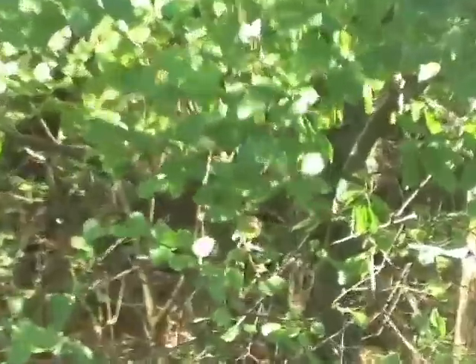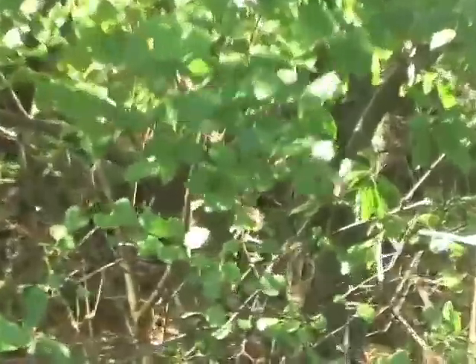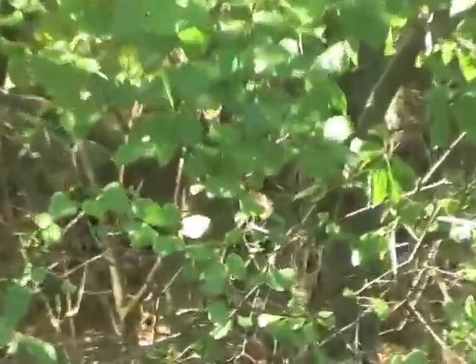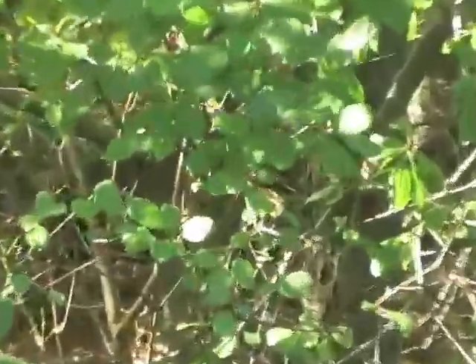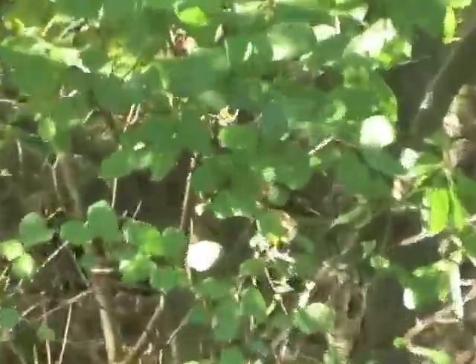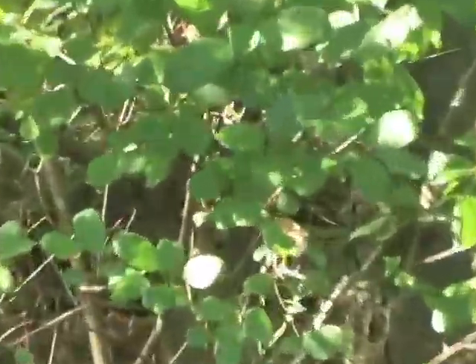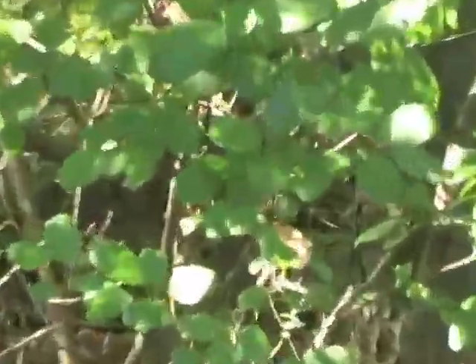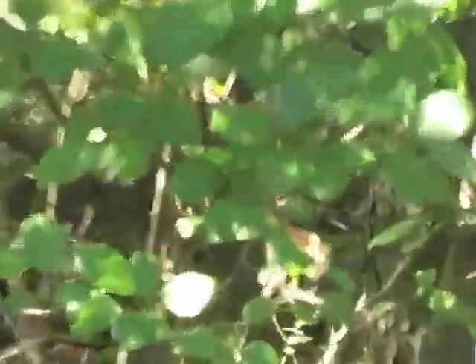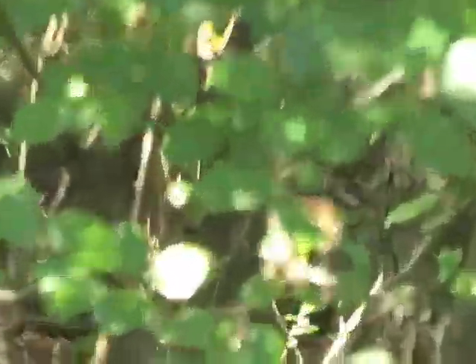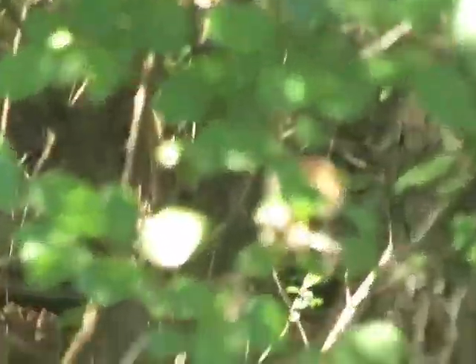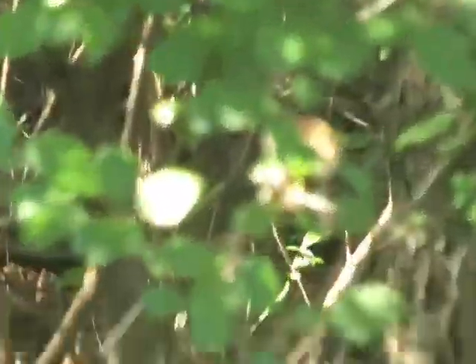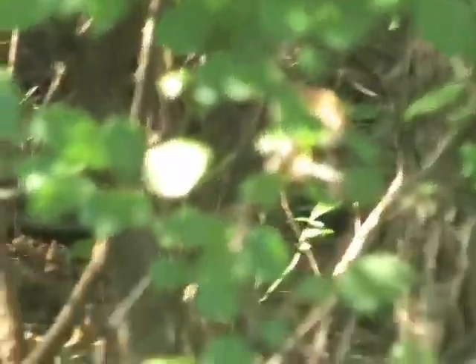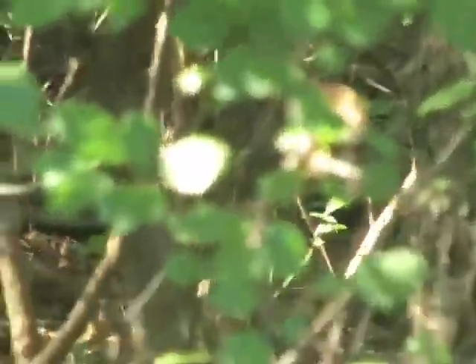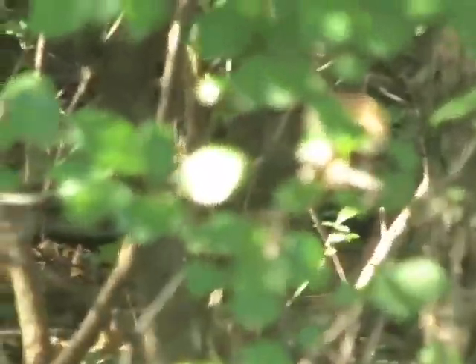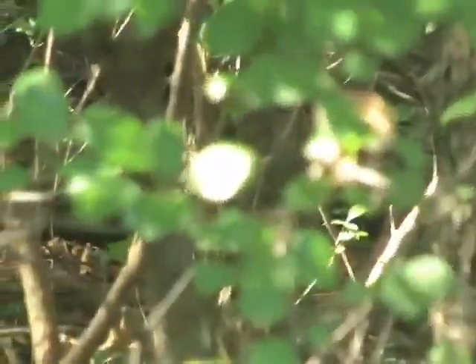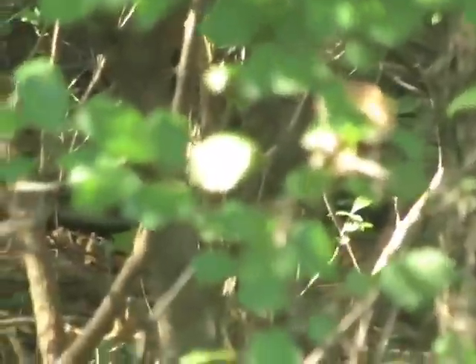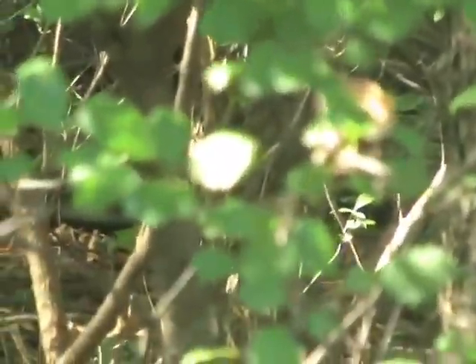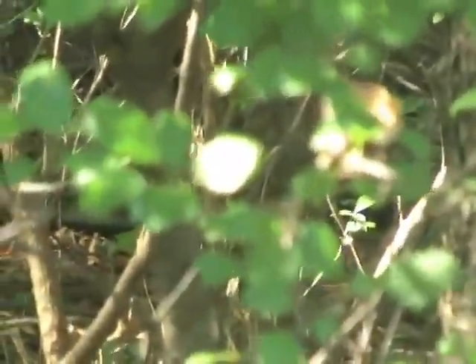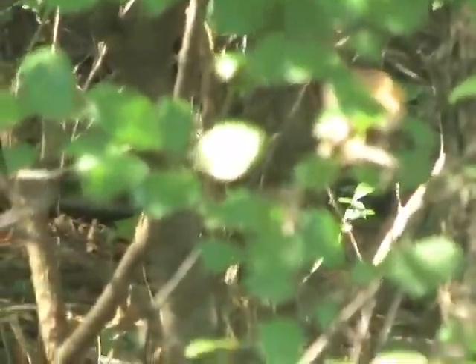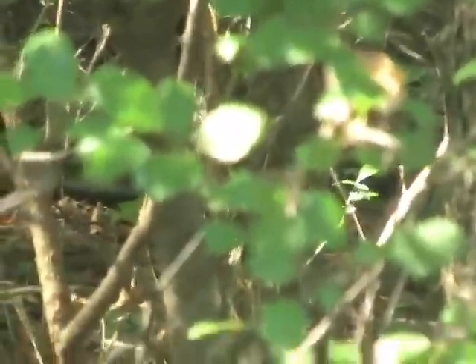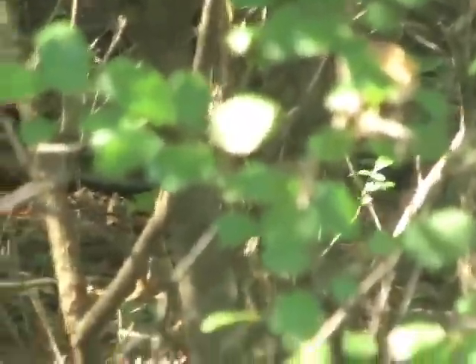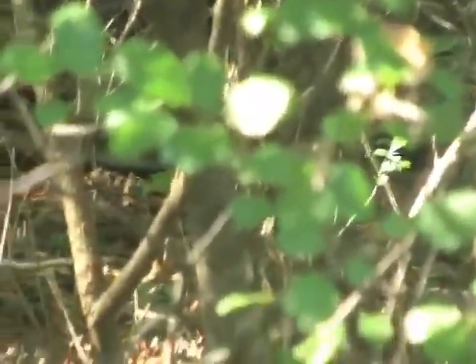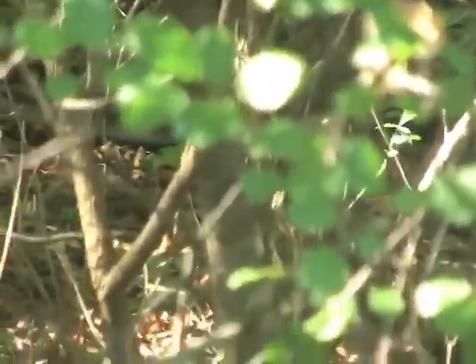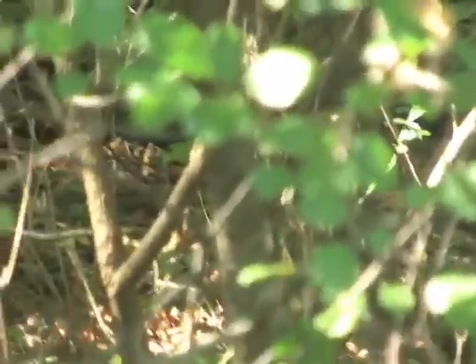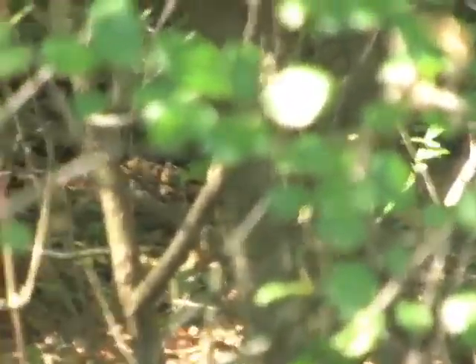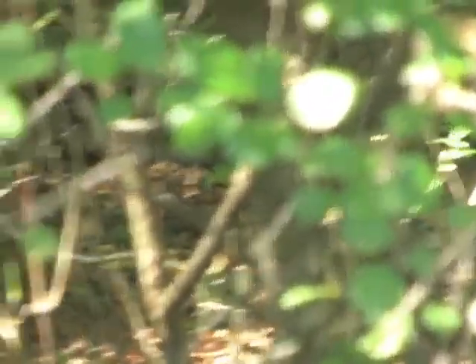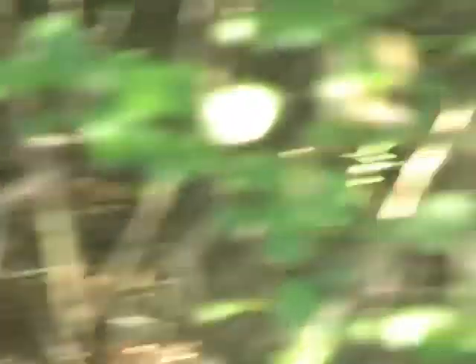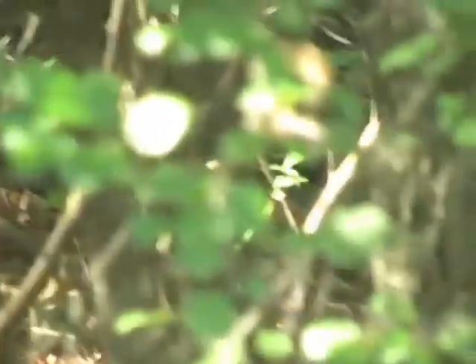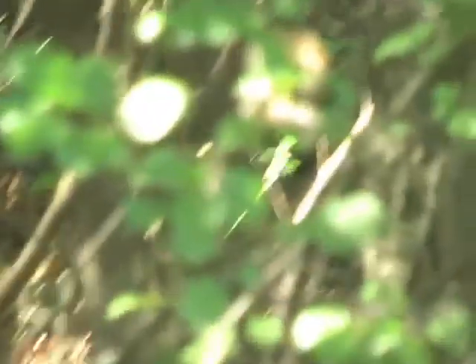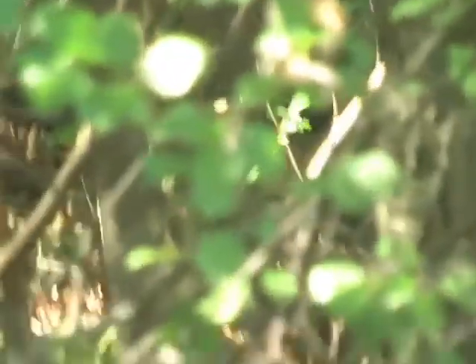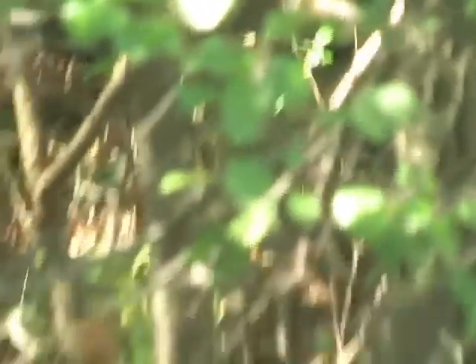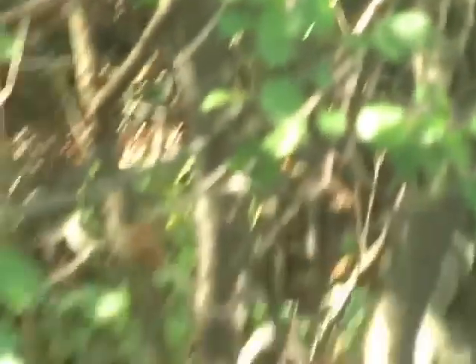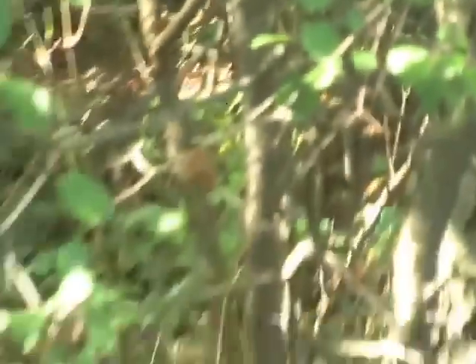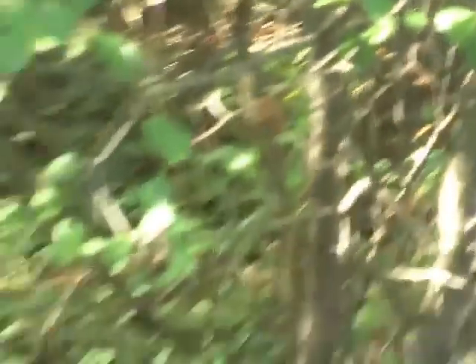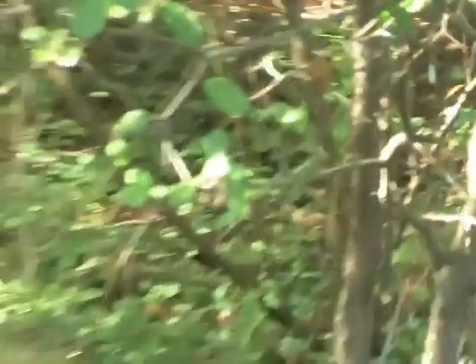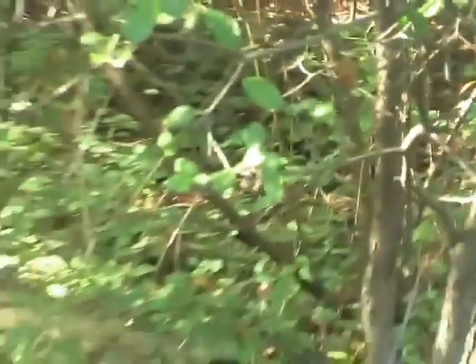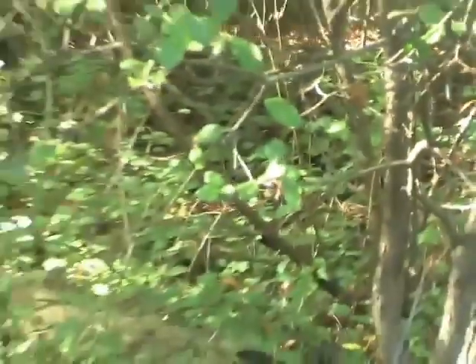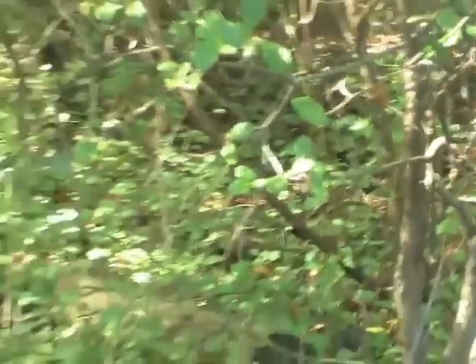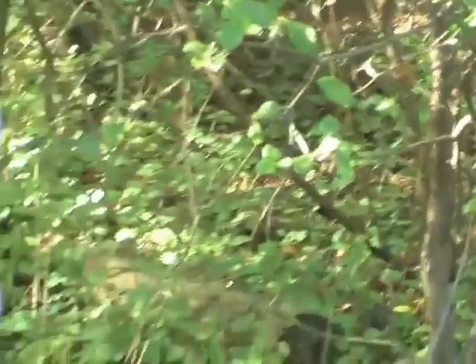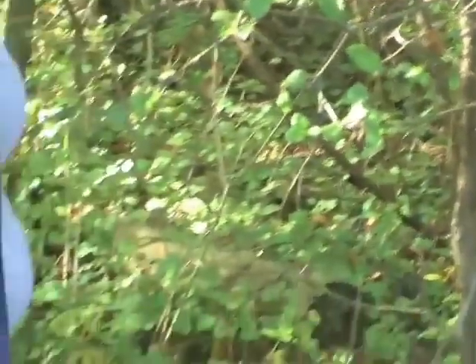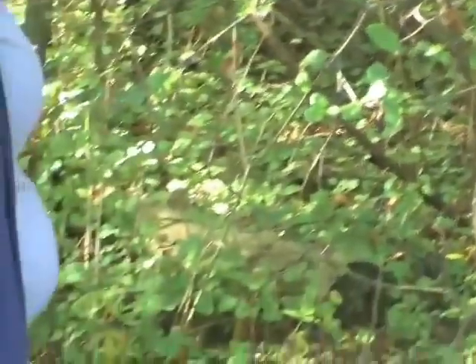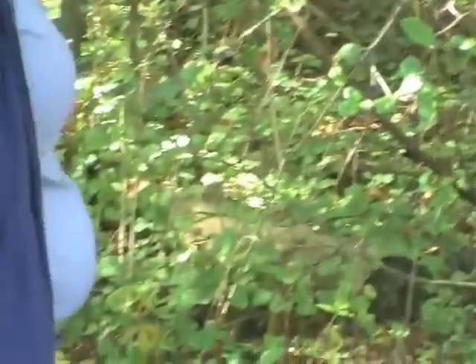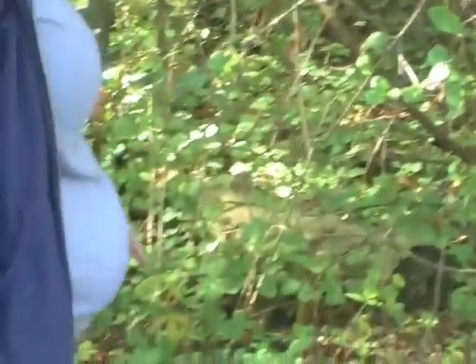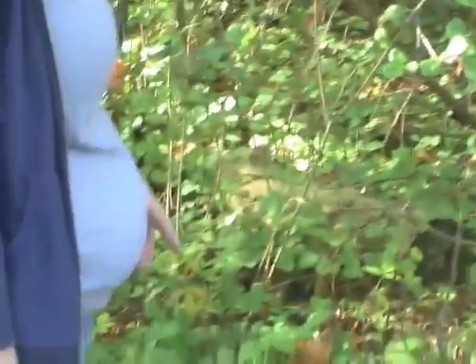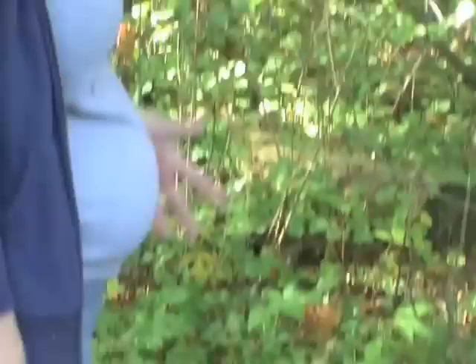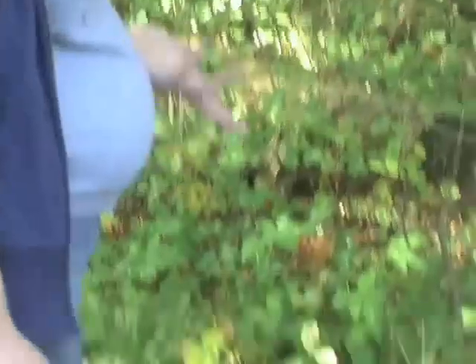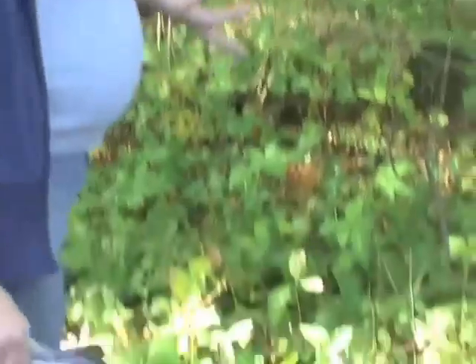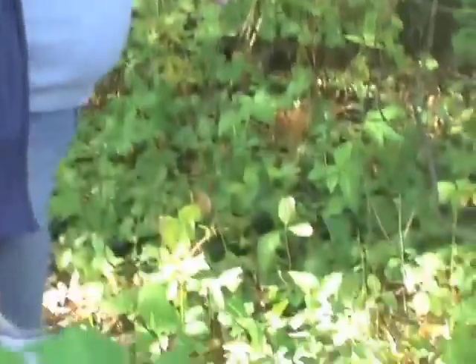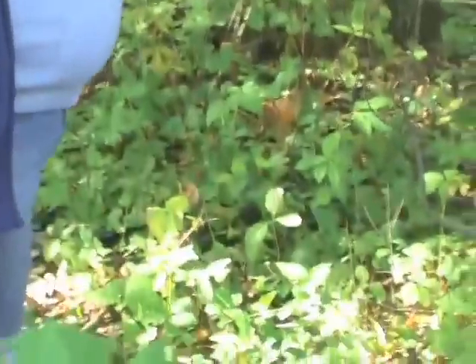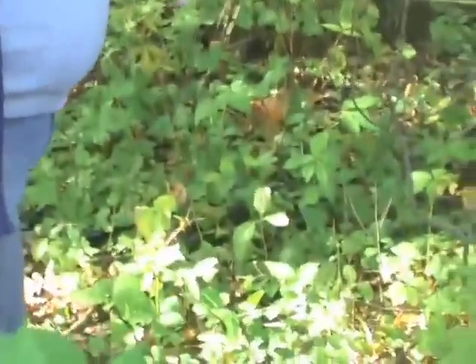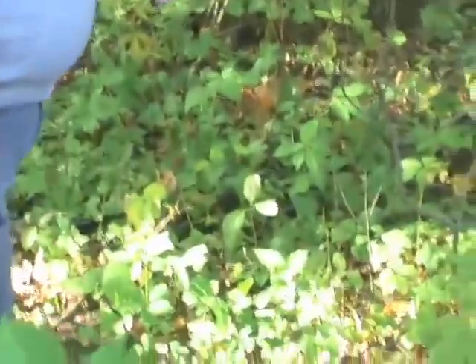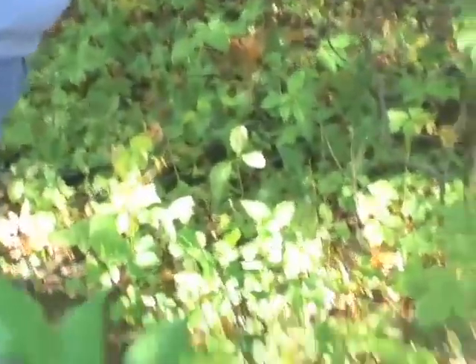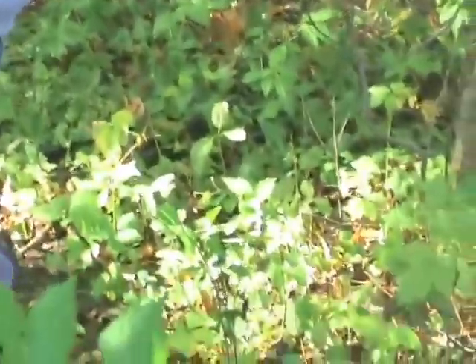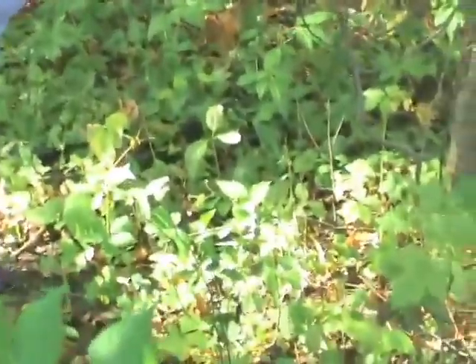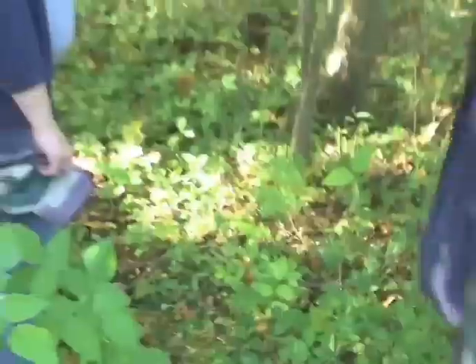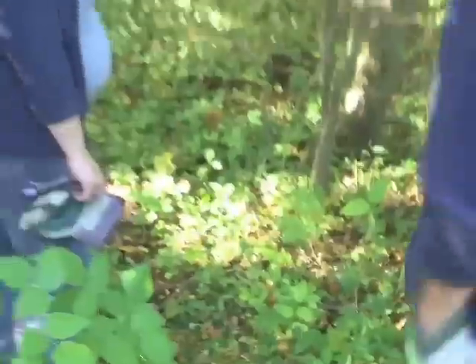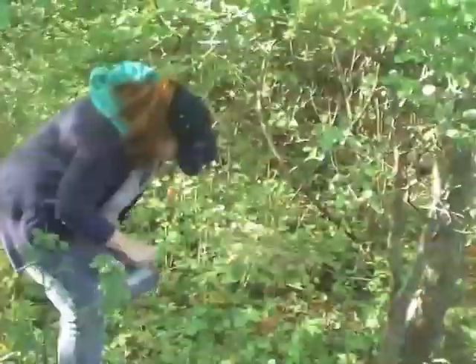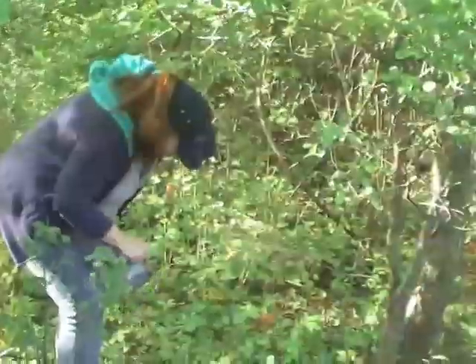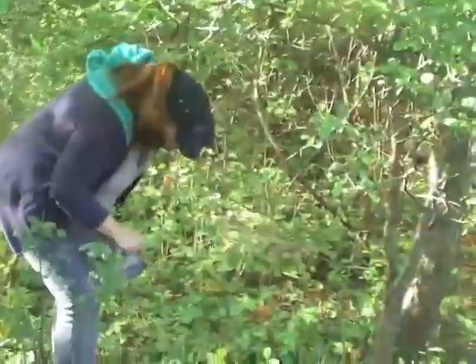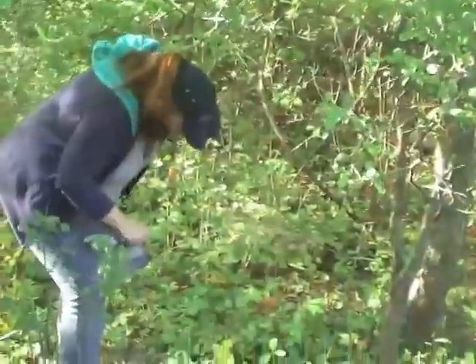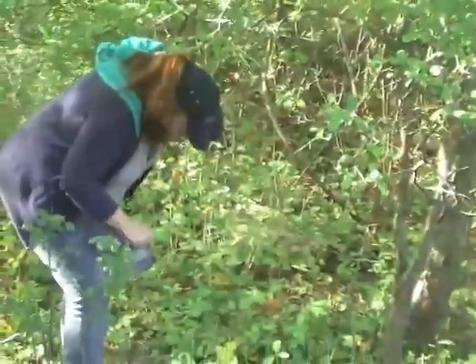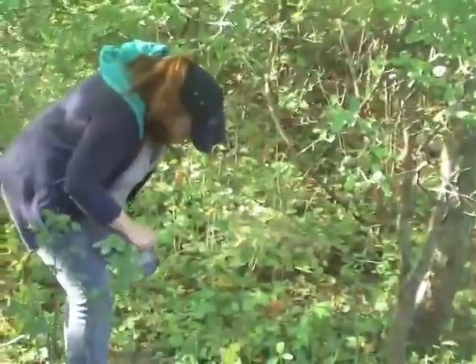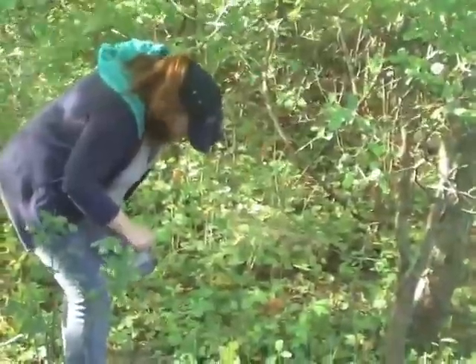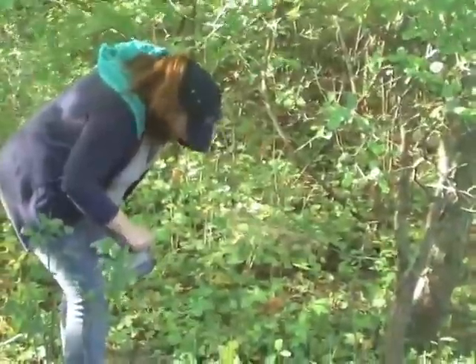The only thing that seems to be growing down here is, you know, poison ivy. Ah, hot!